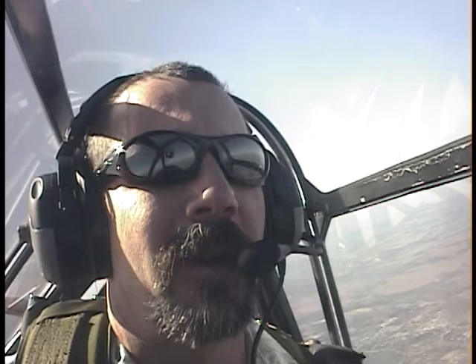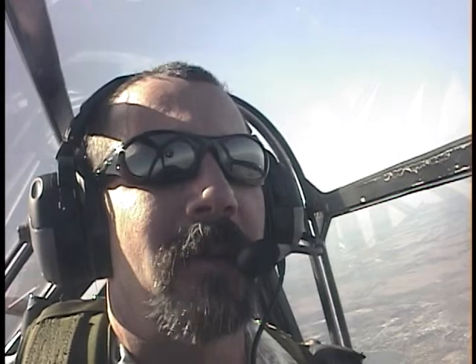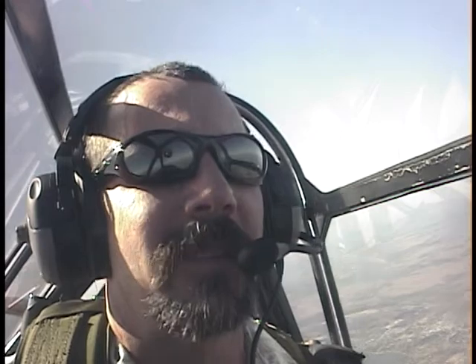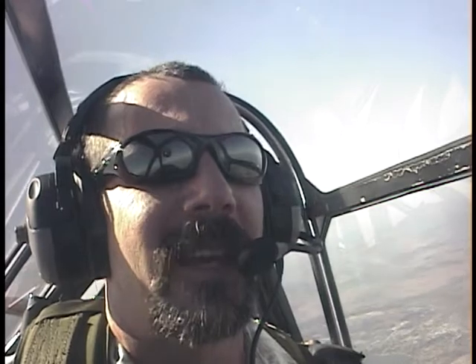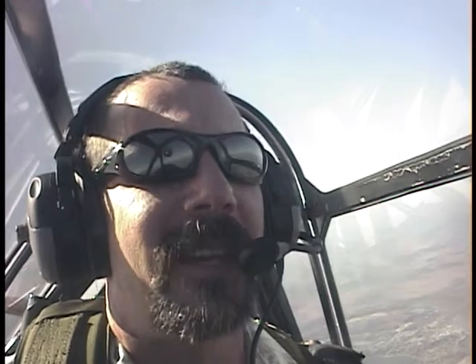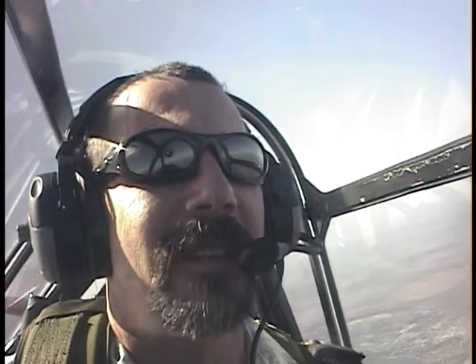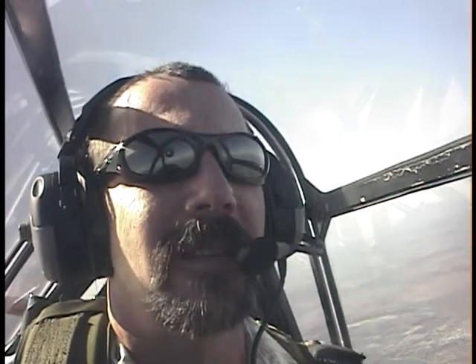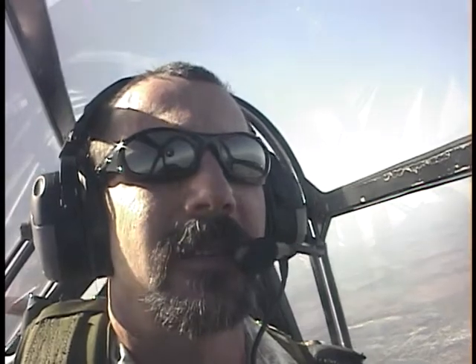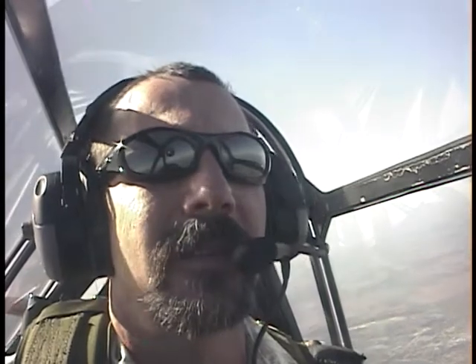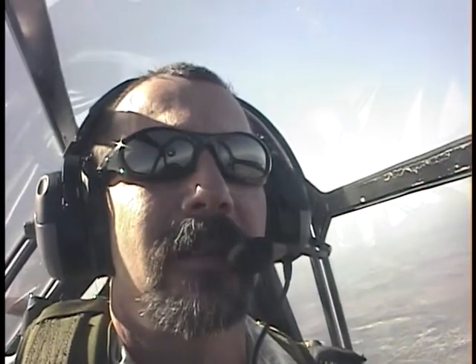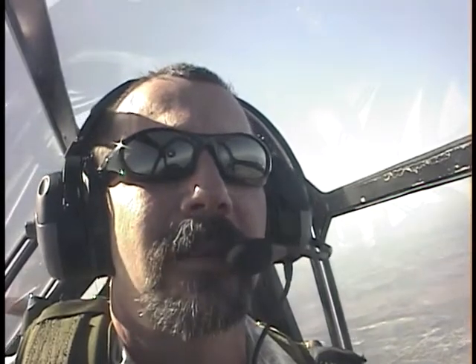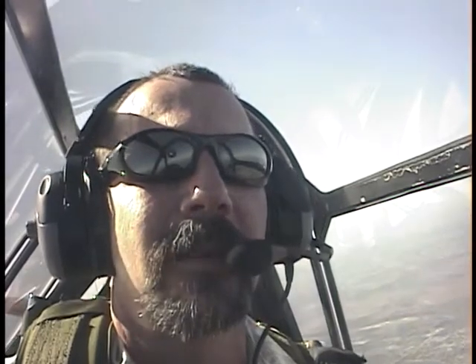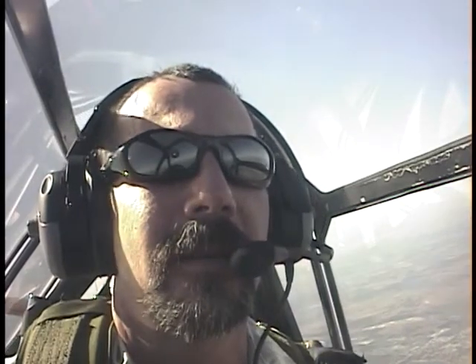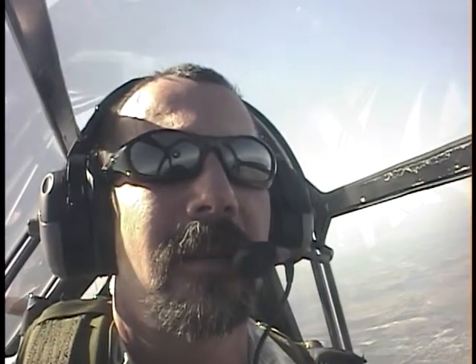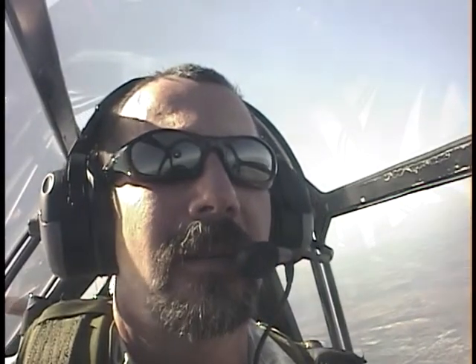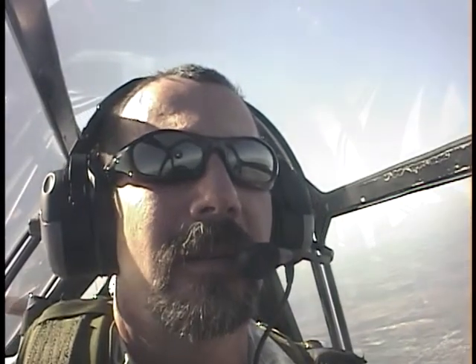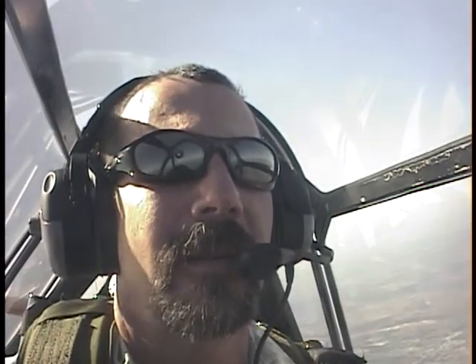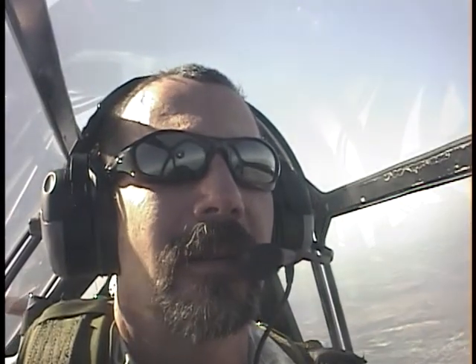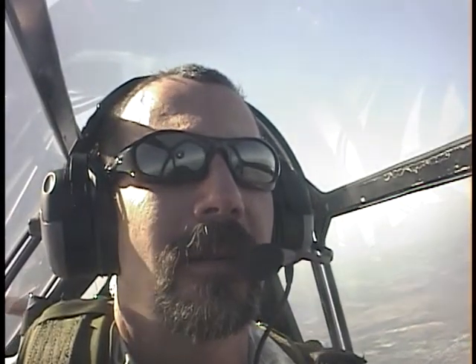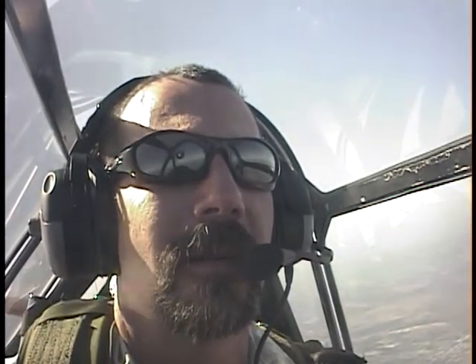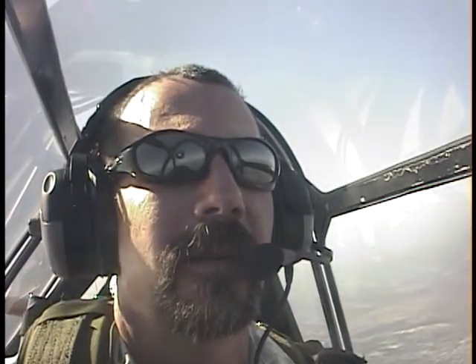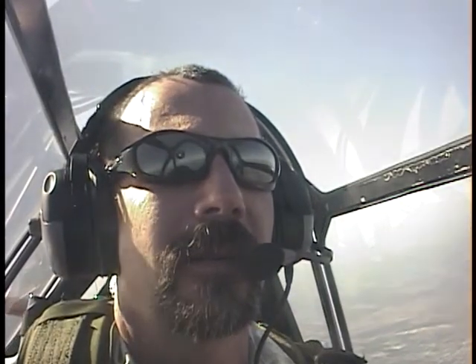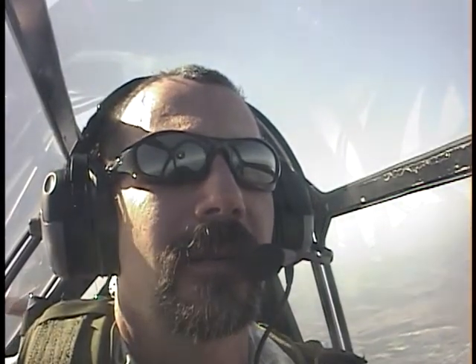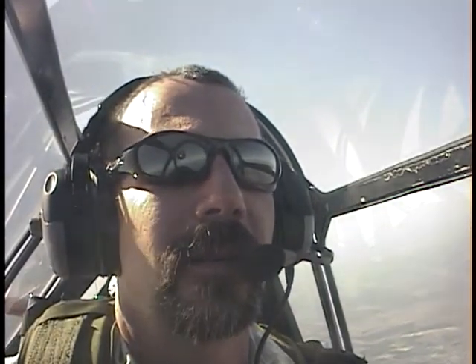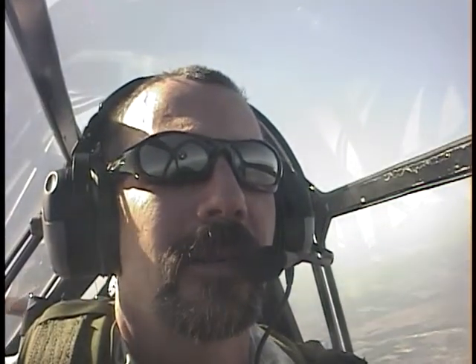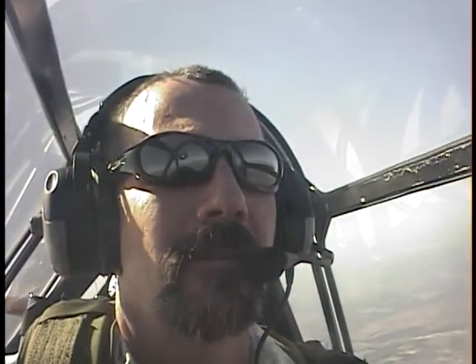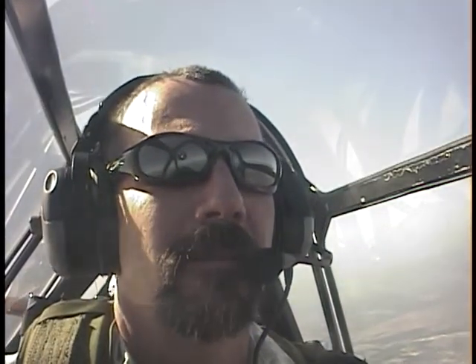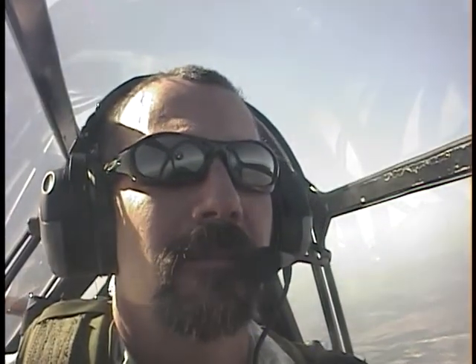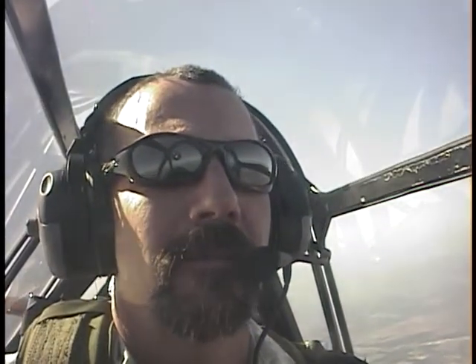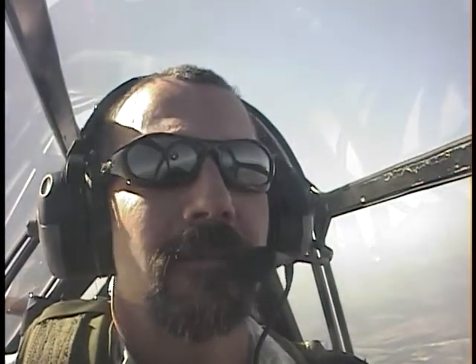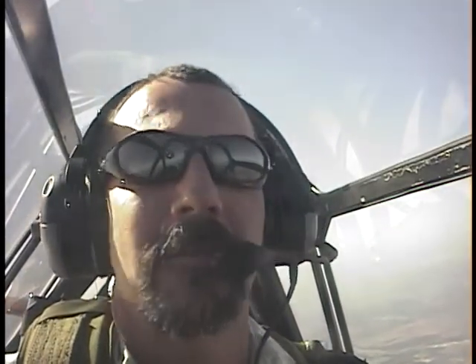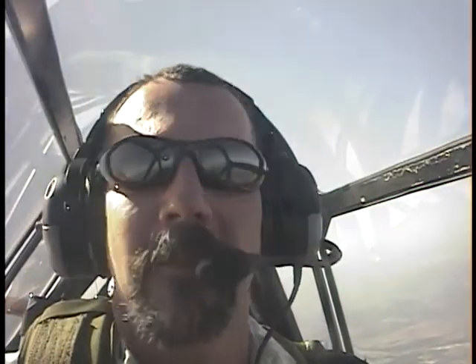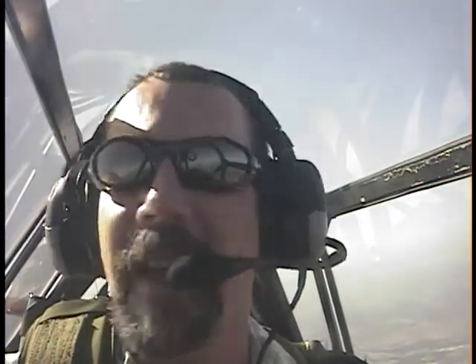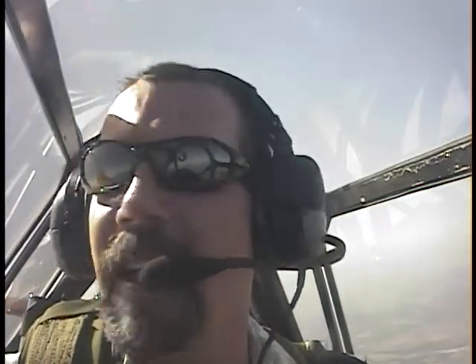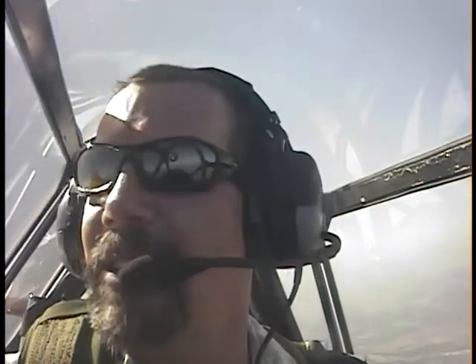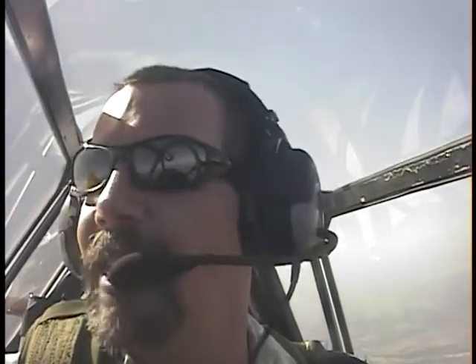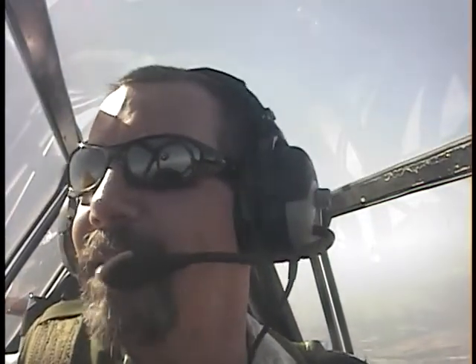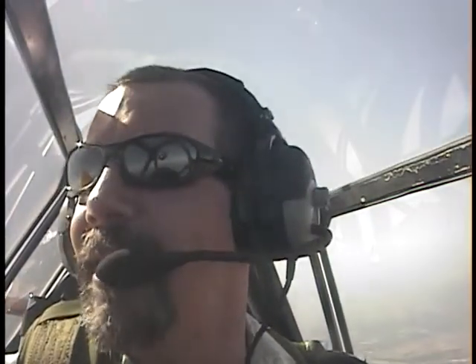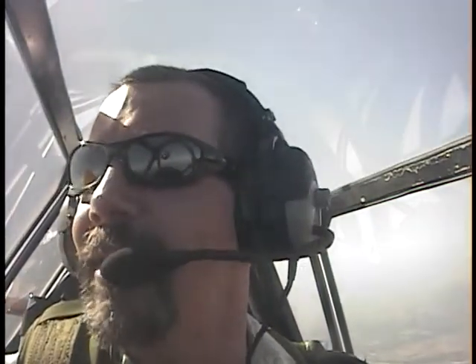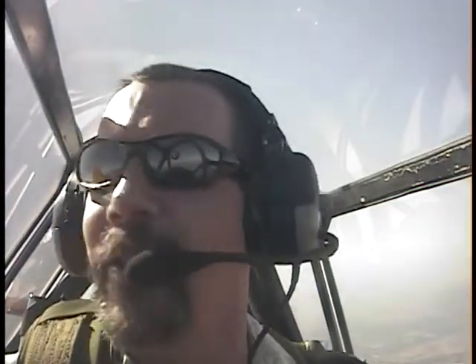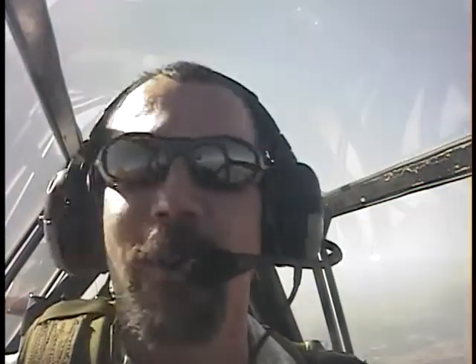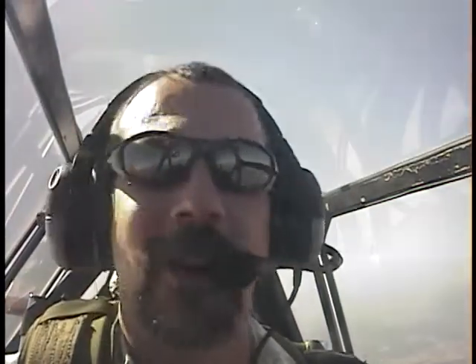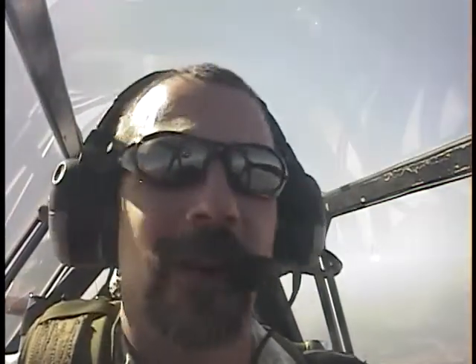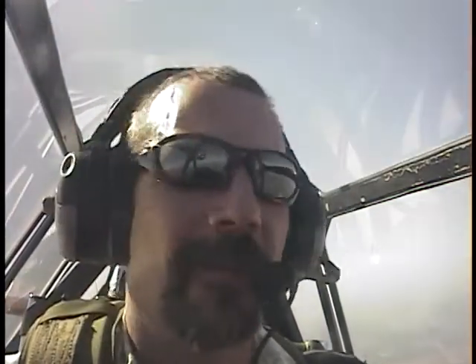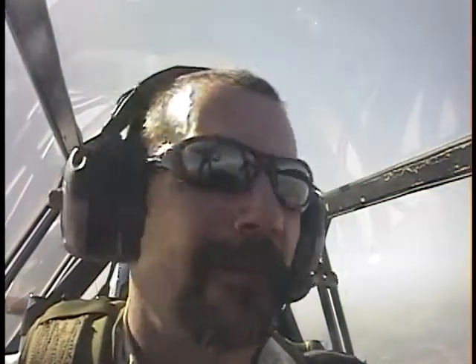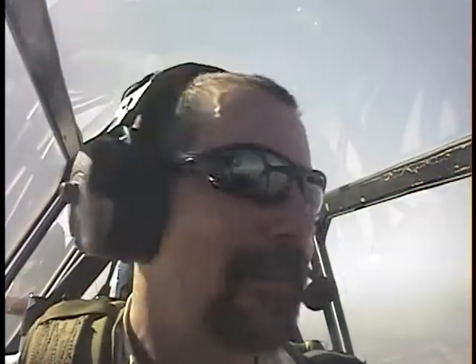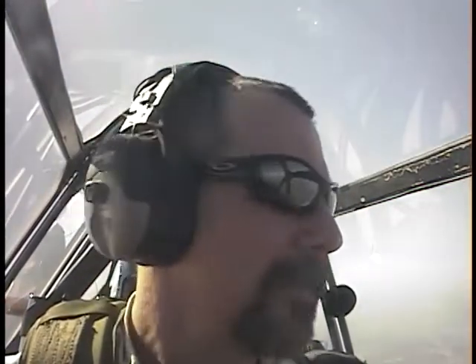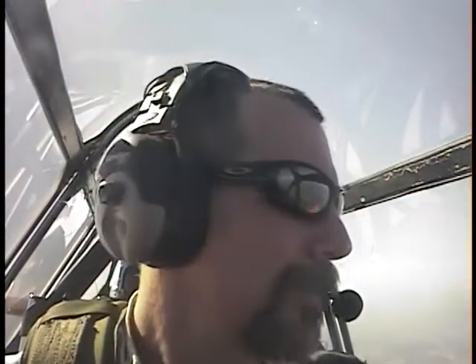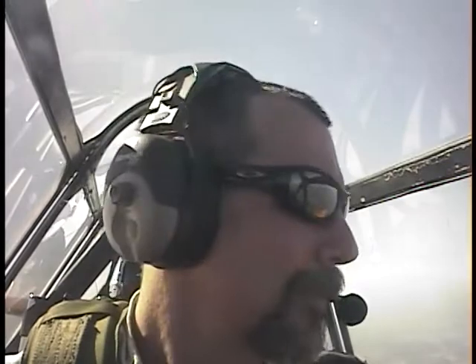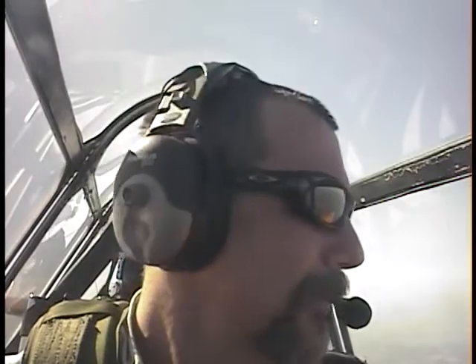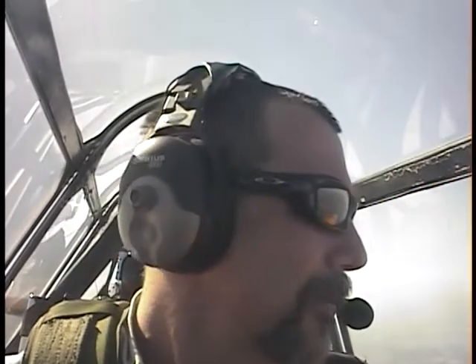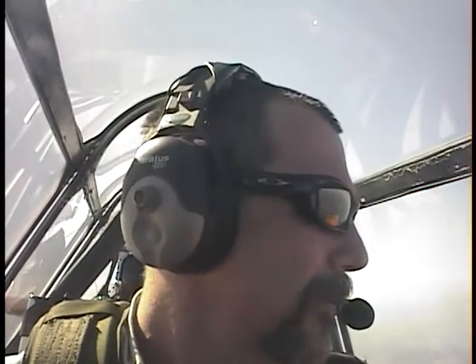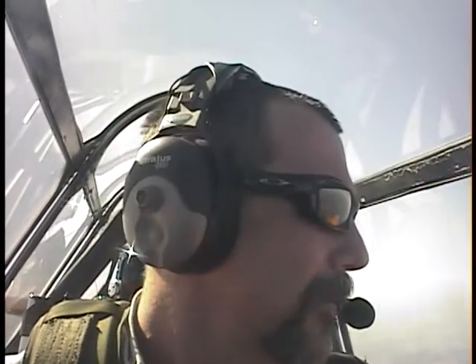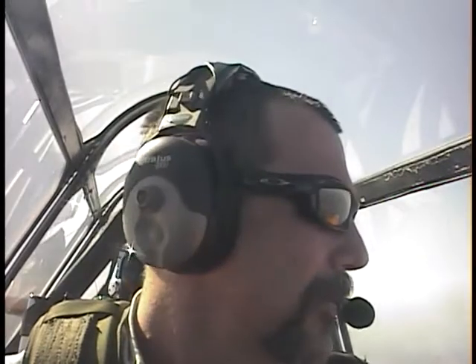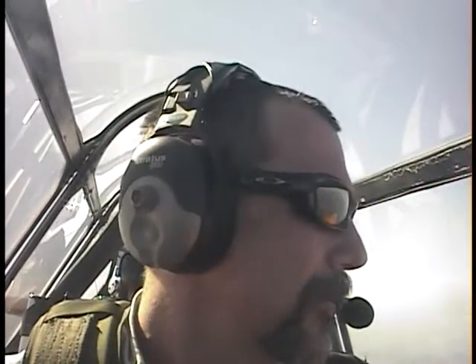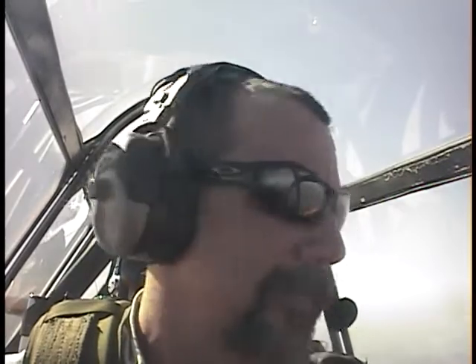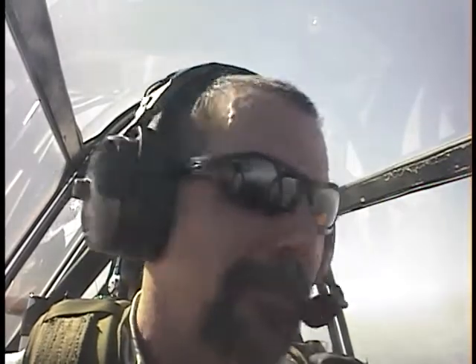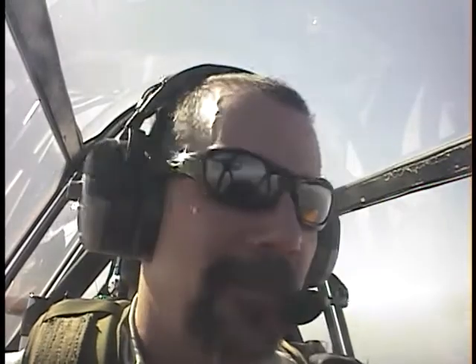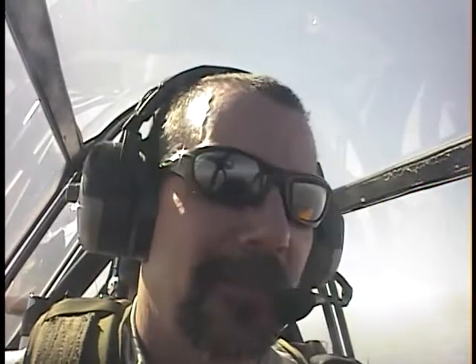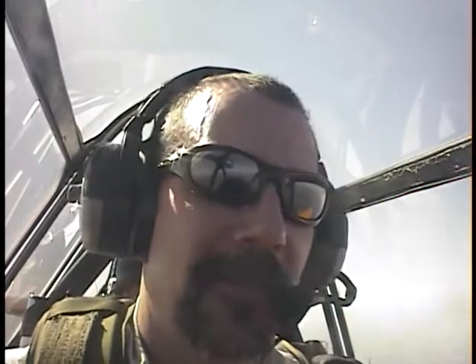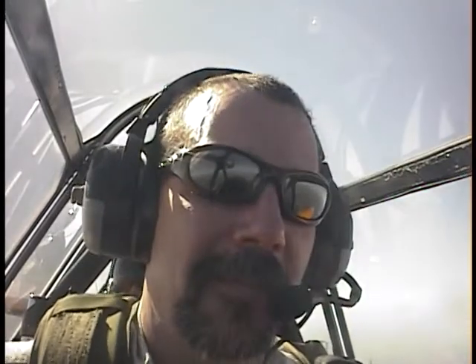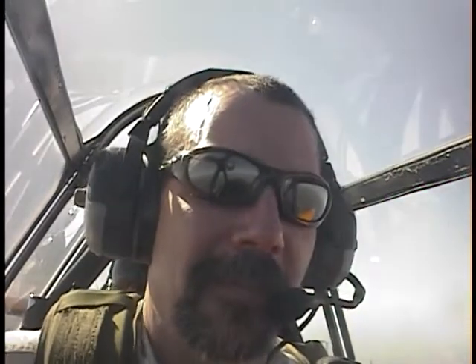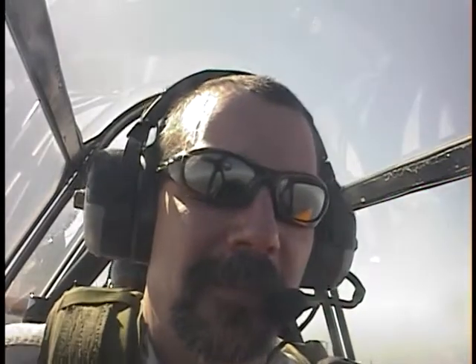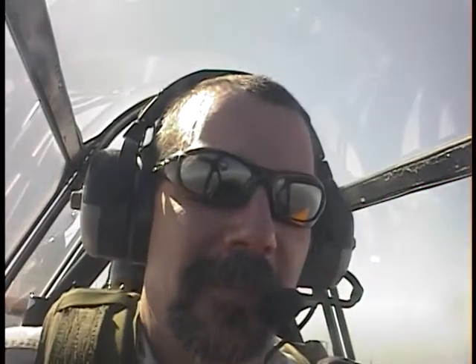What was that? Would you like to try another loop? Yeah, let's give that another whirl. Alright, you got it. 190 on this heading.